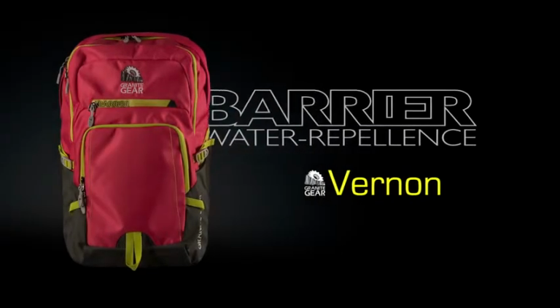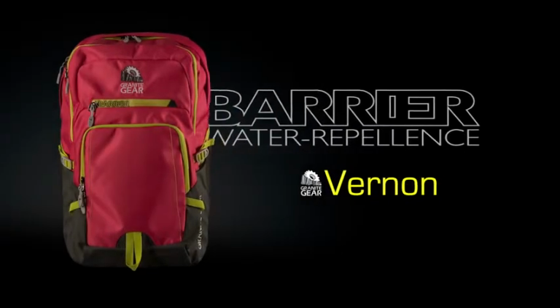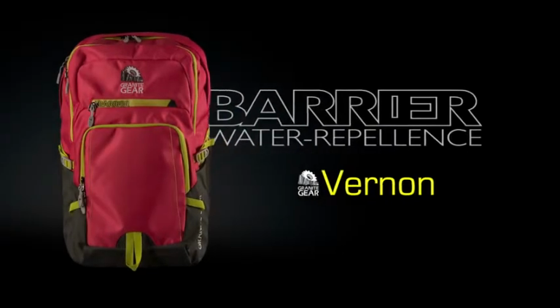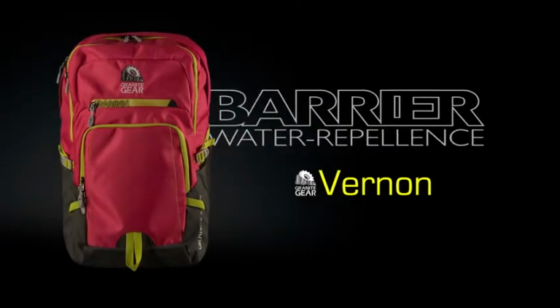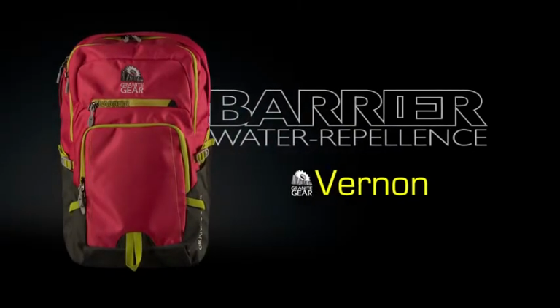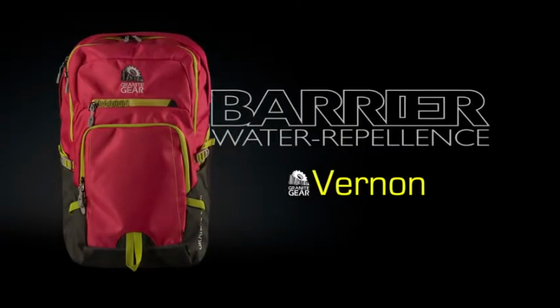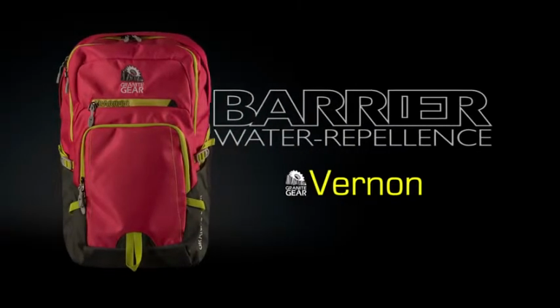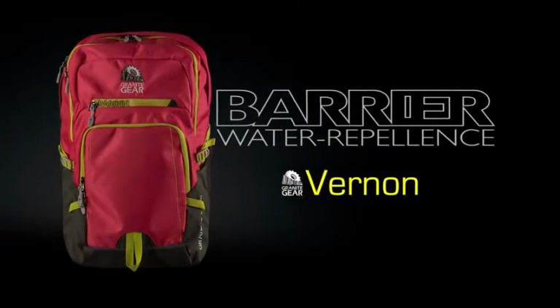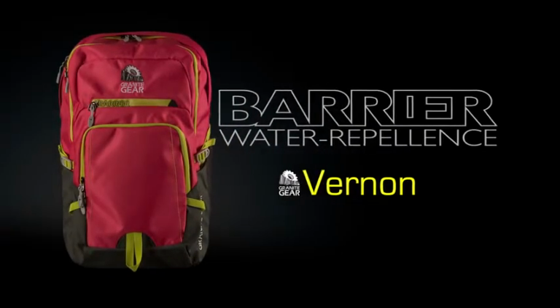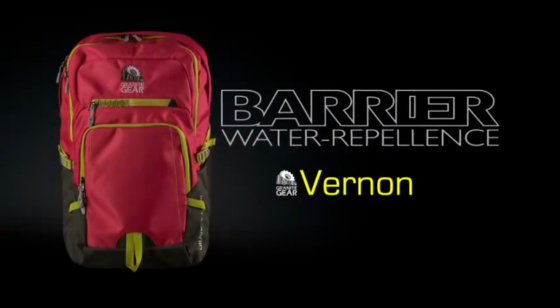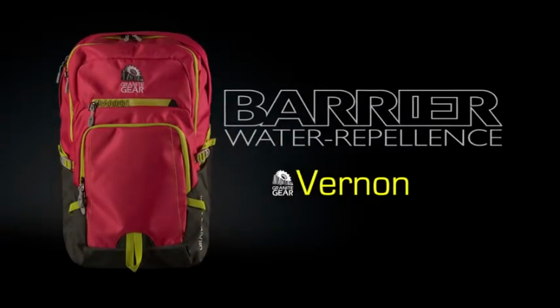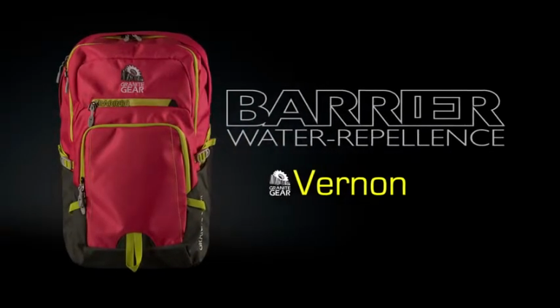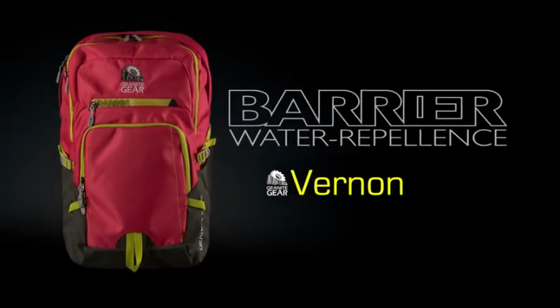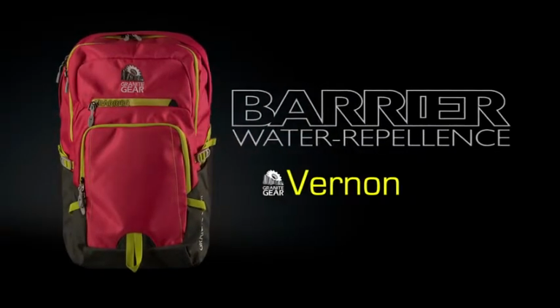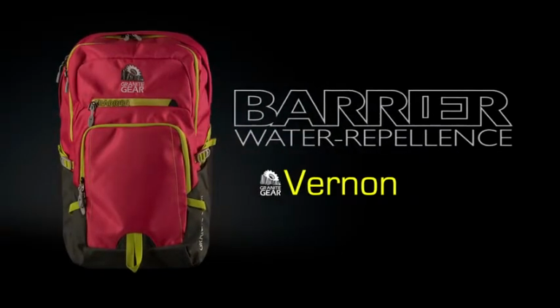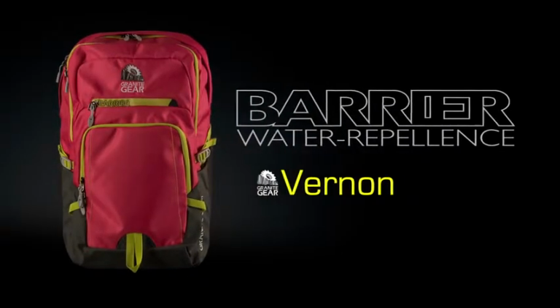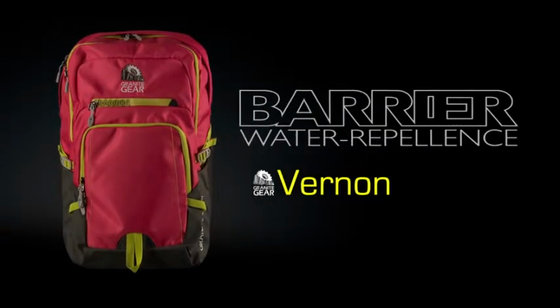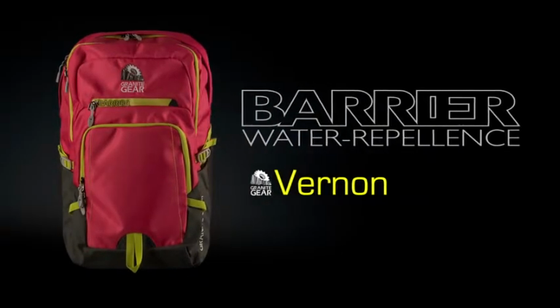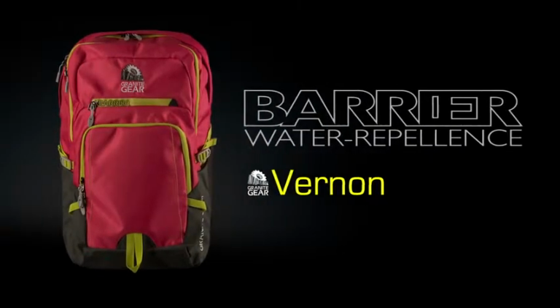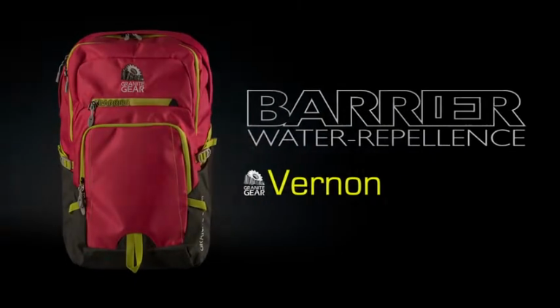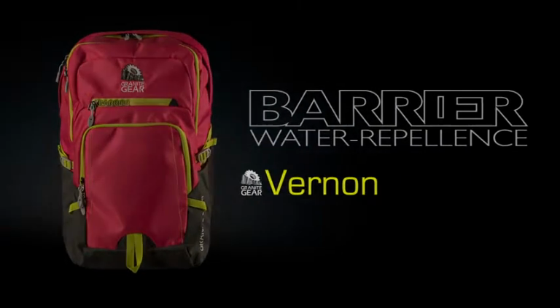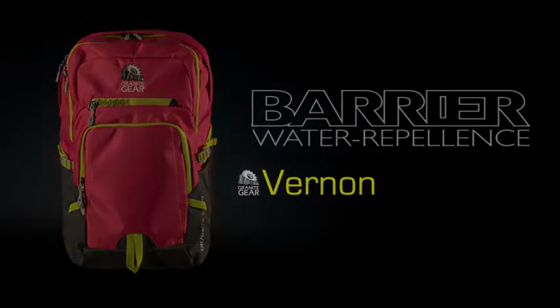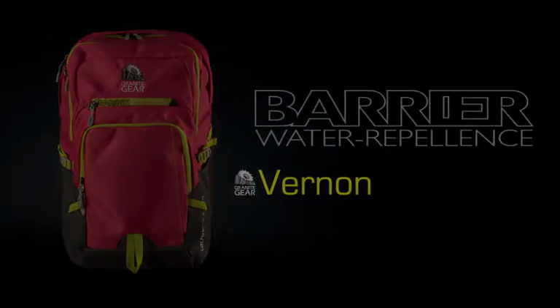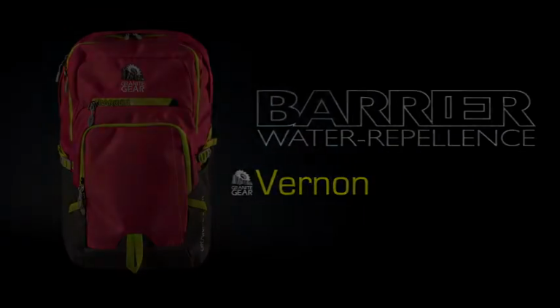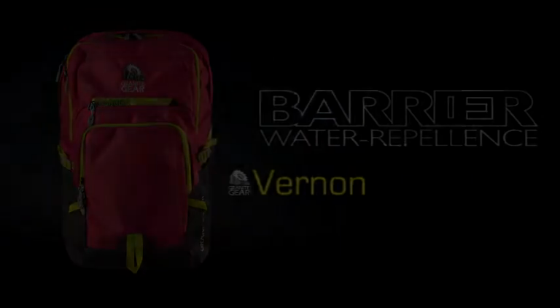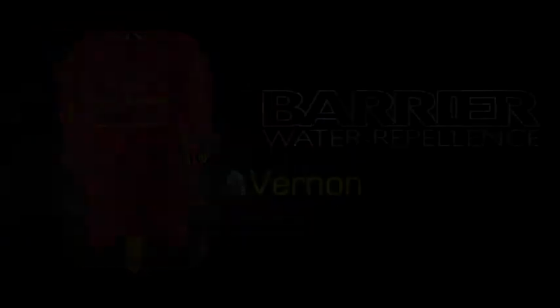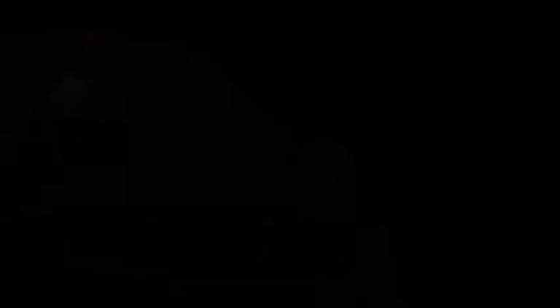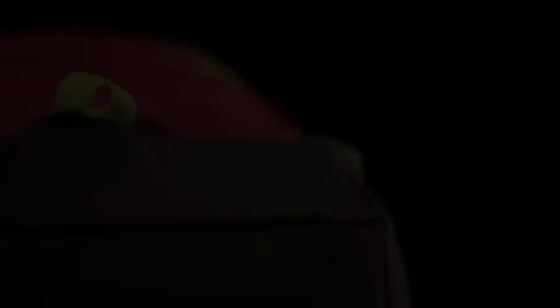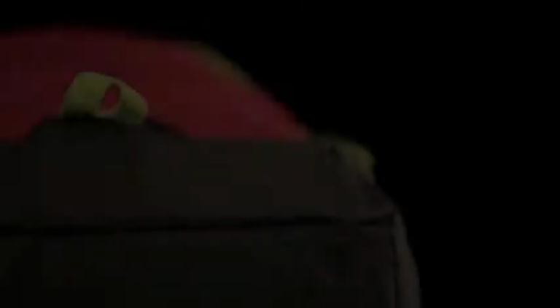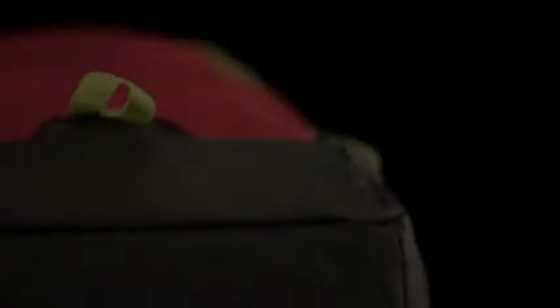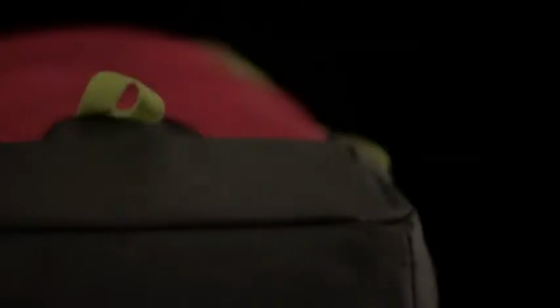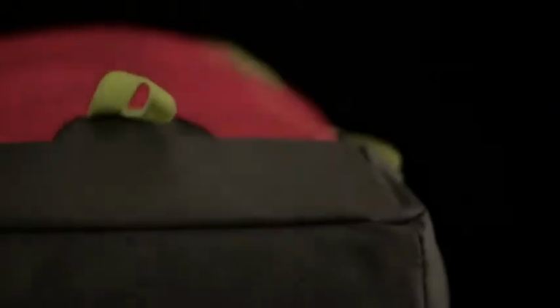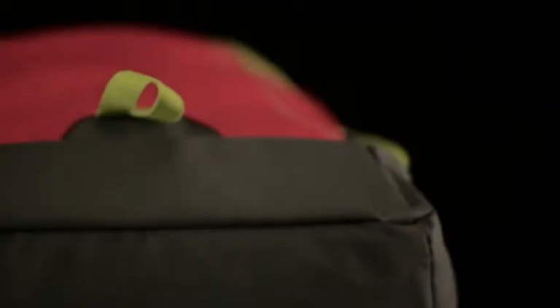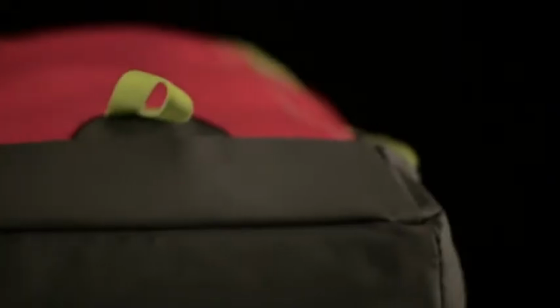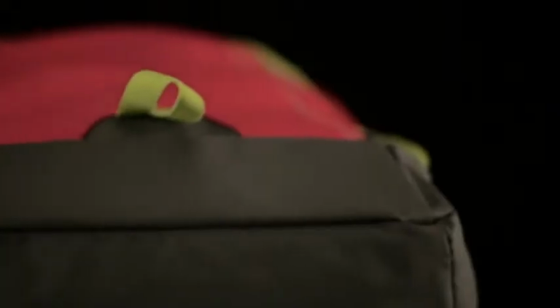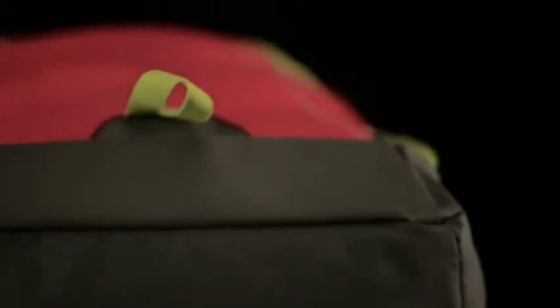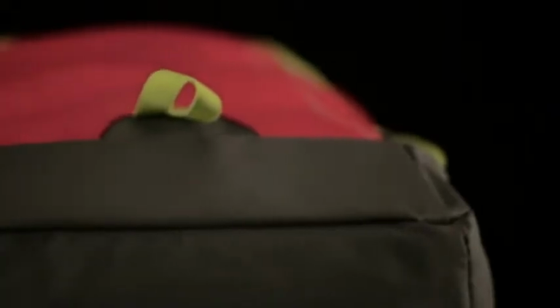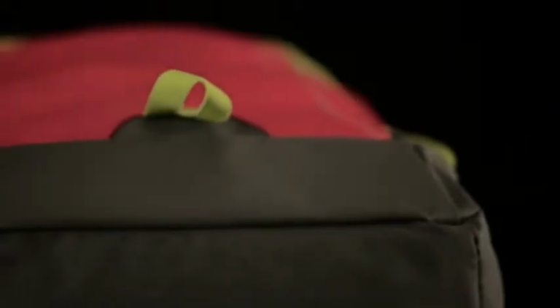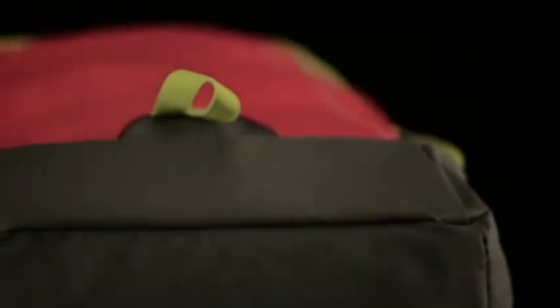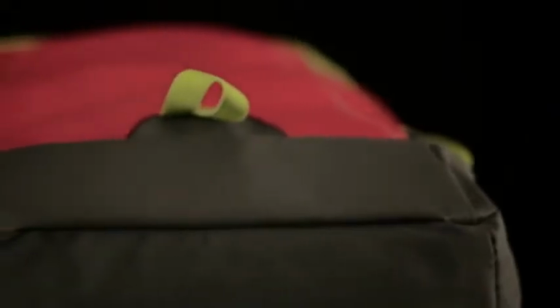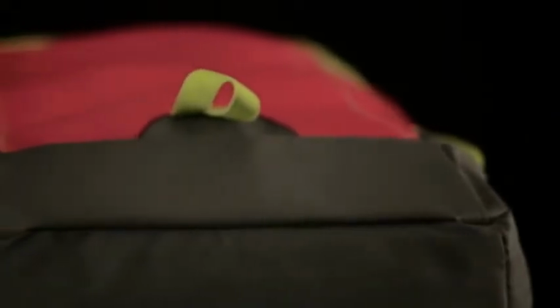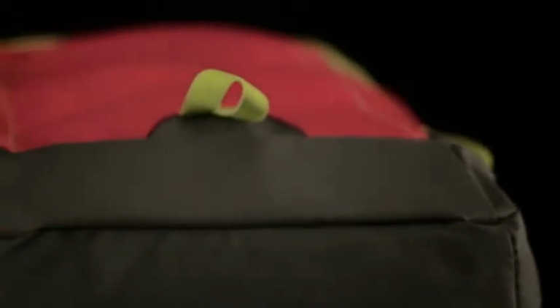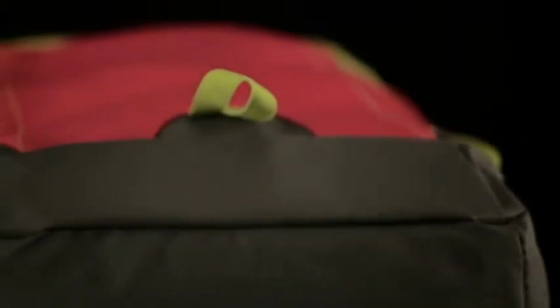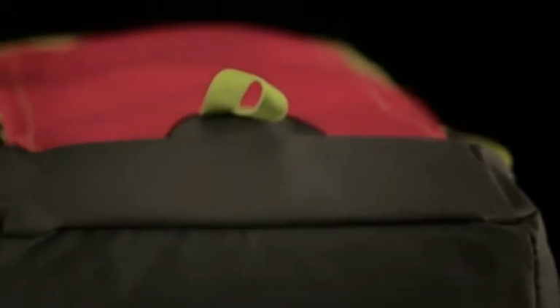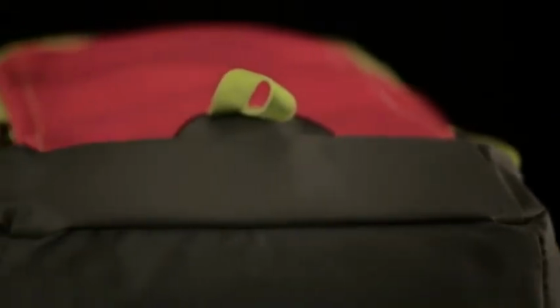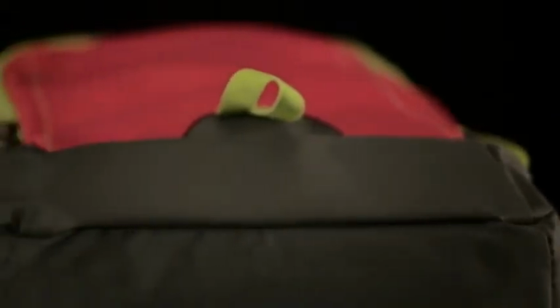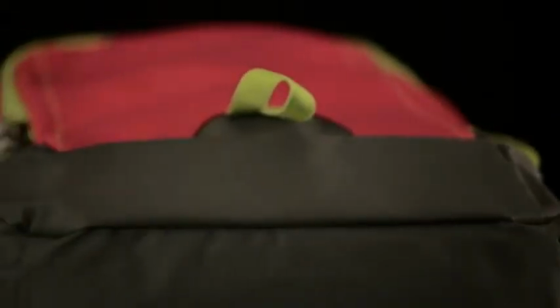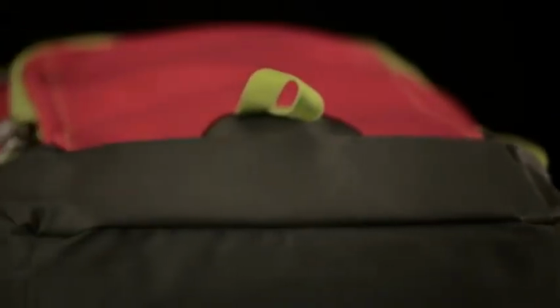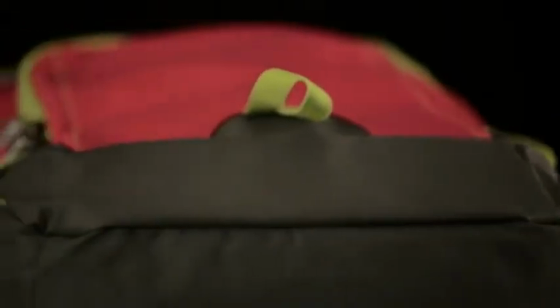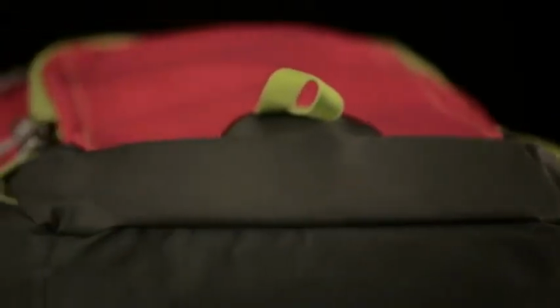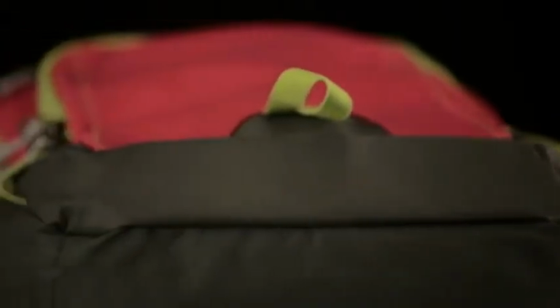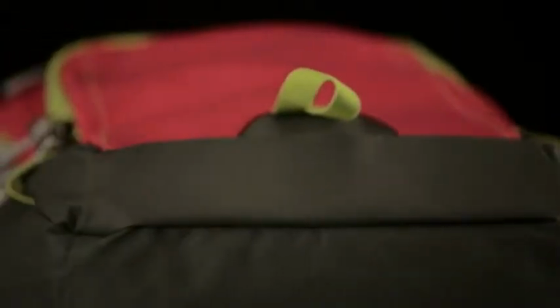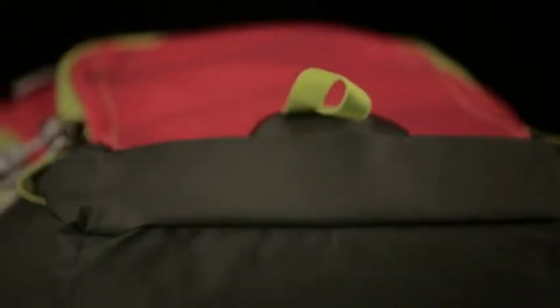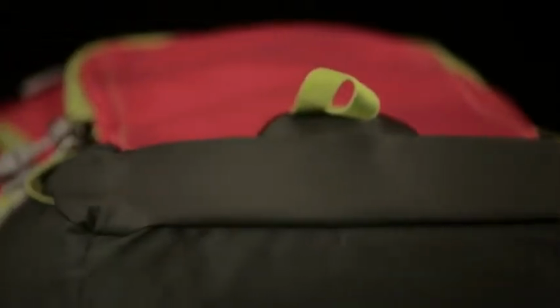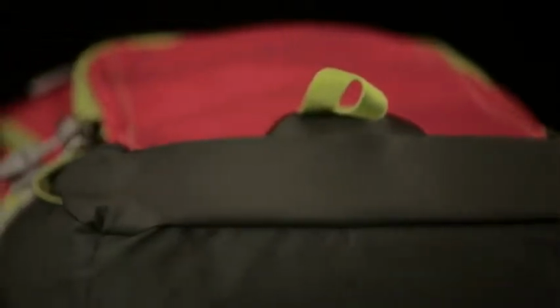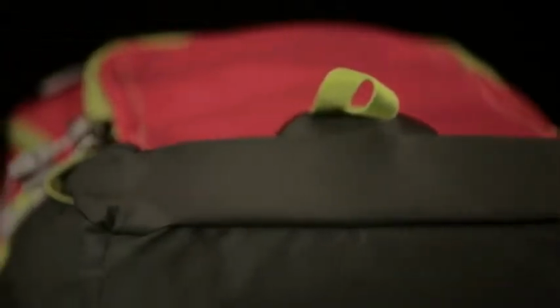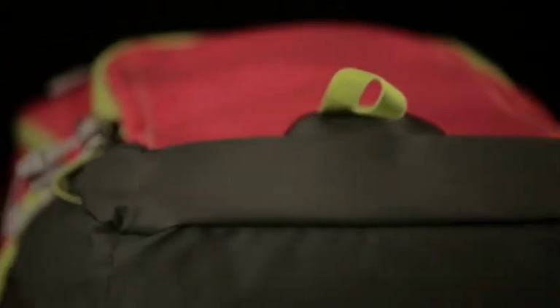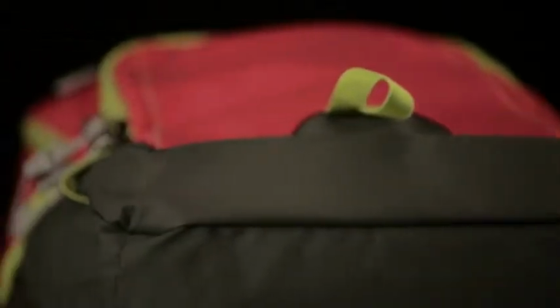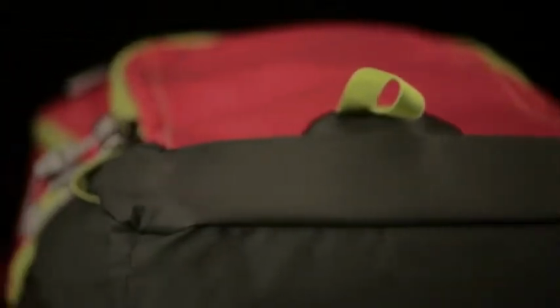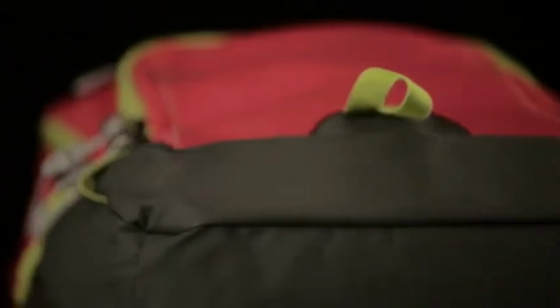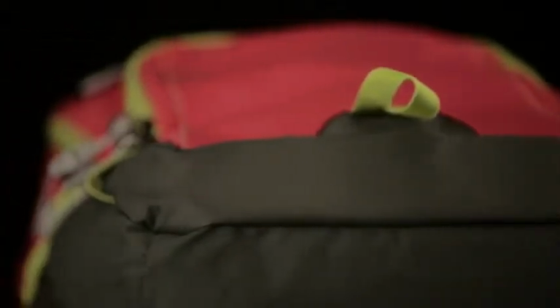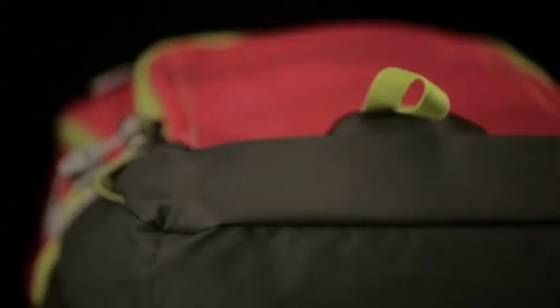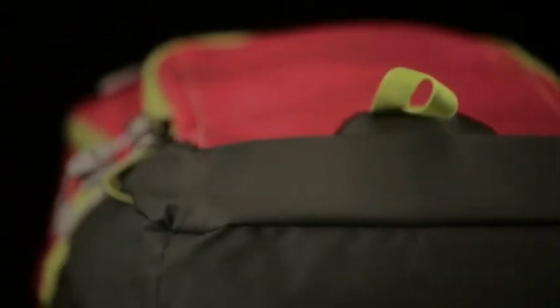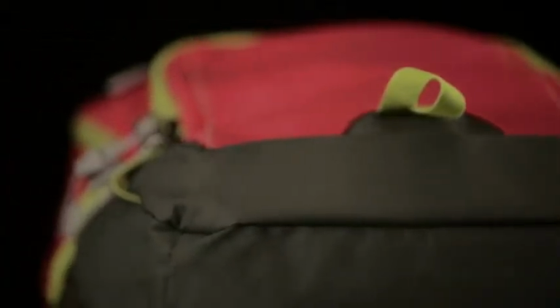This is the Vernon. The Vernon utilizes Rappella weave fabric and a tarpa light bottom for maximum weather protection and durability.